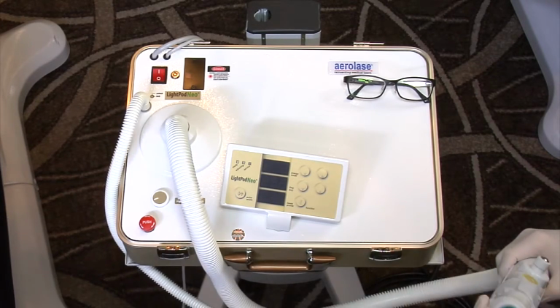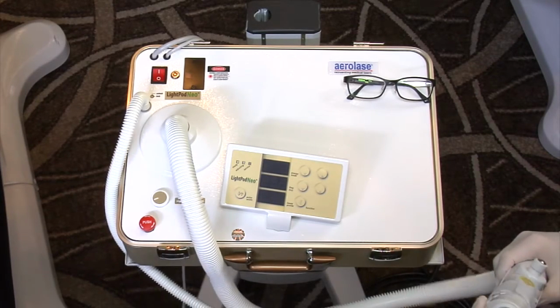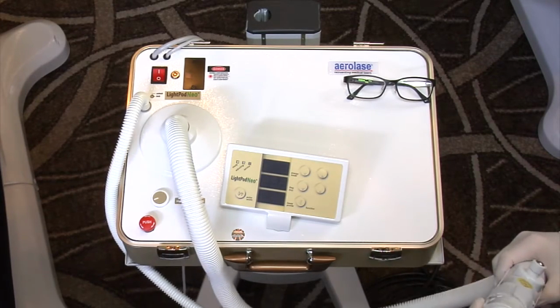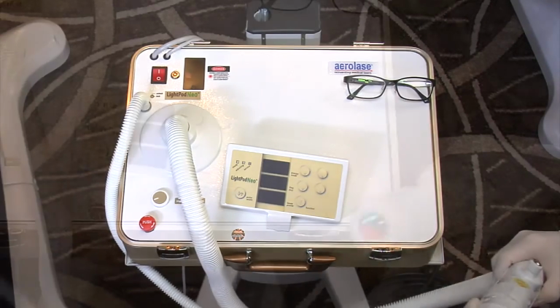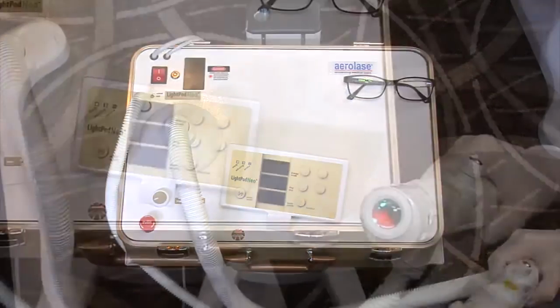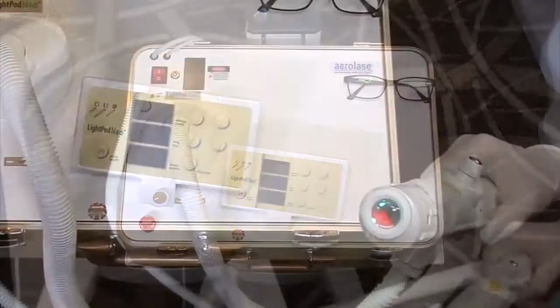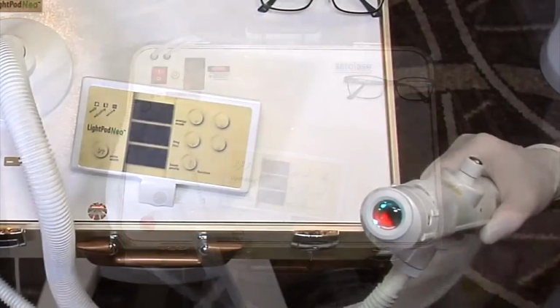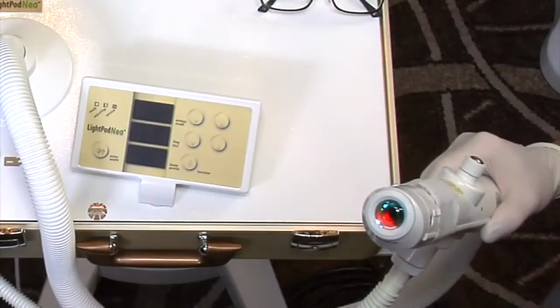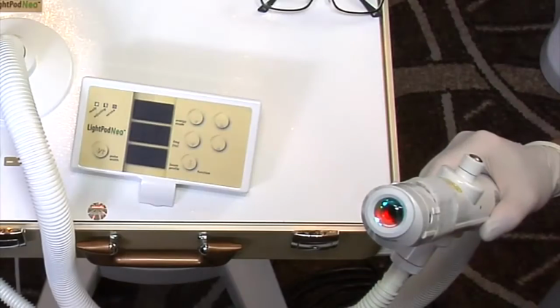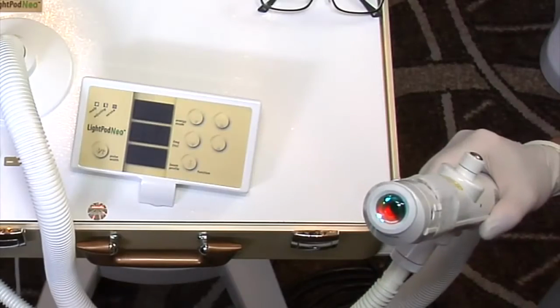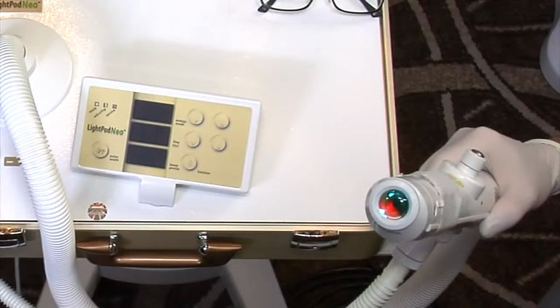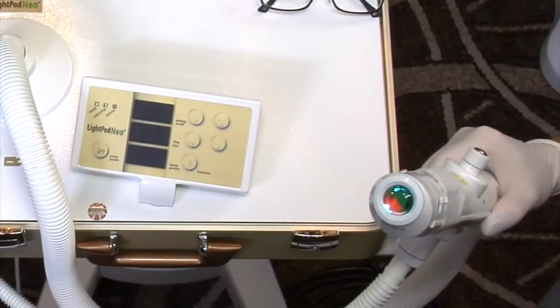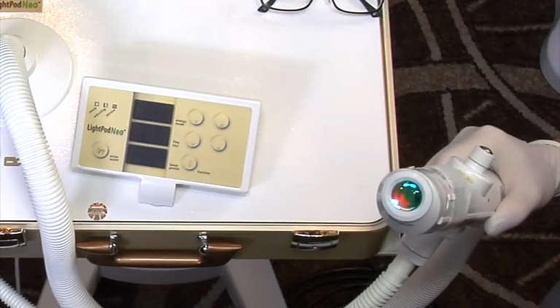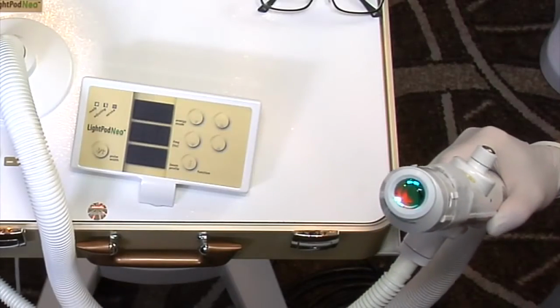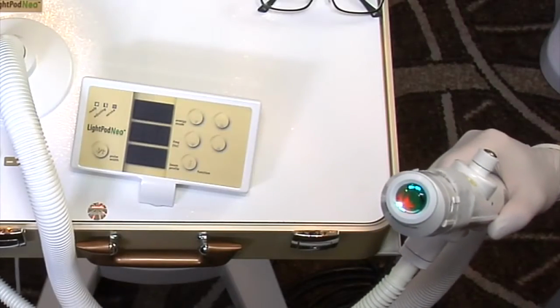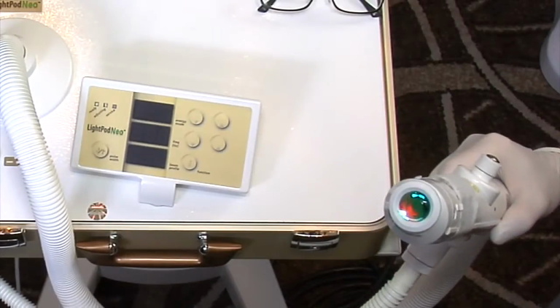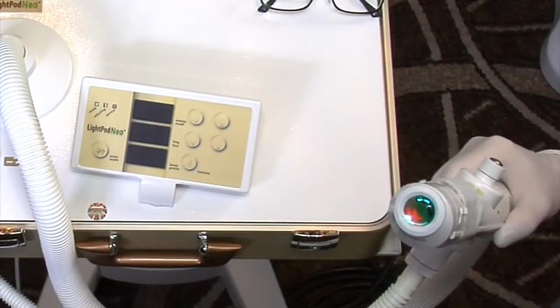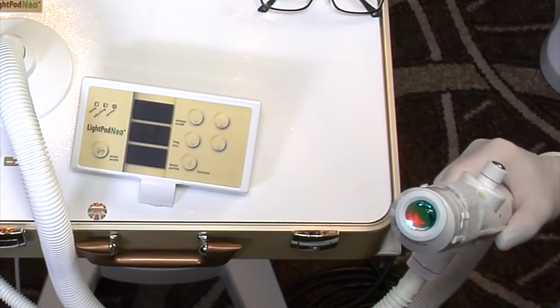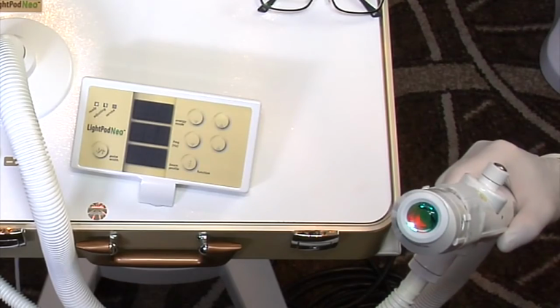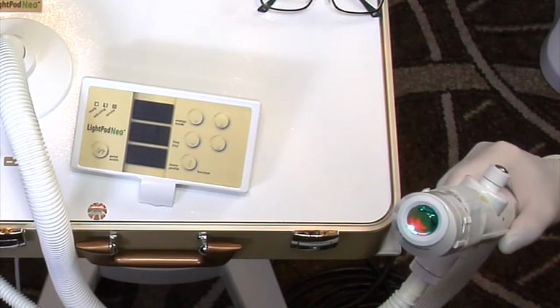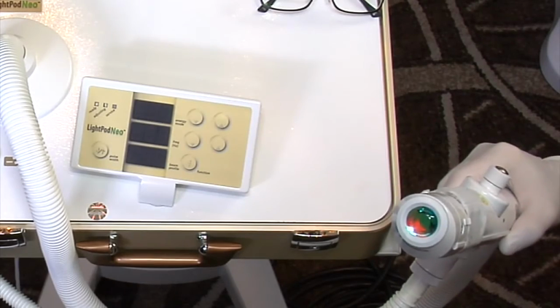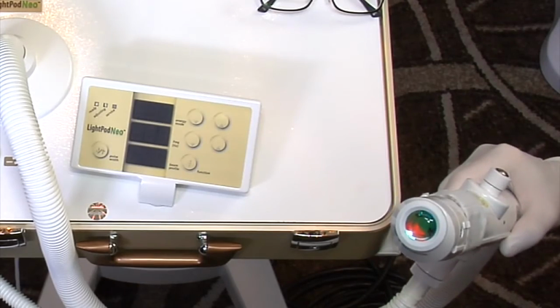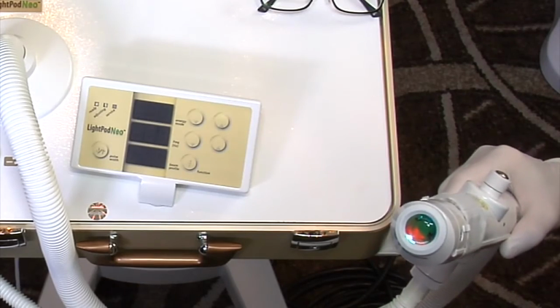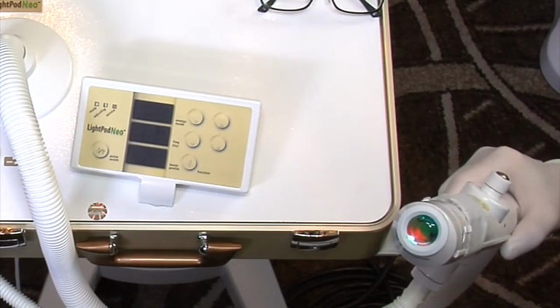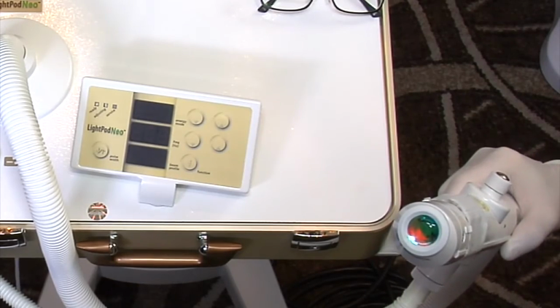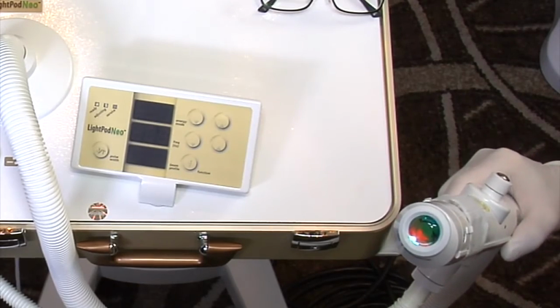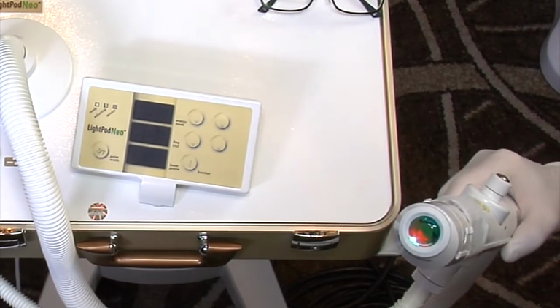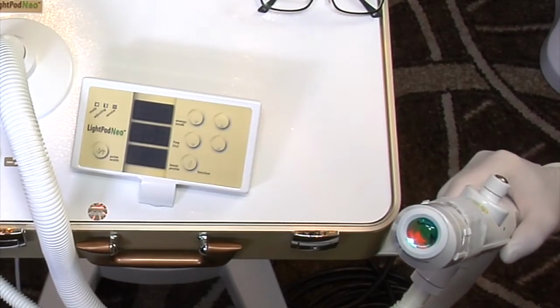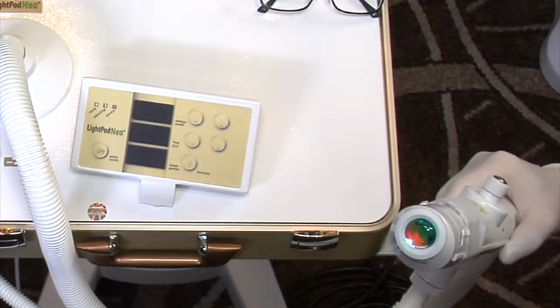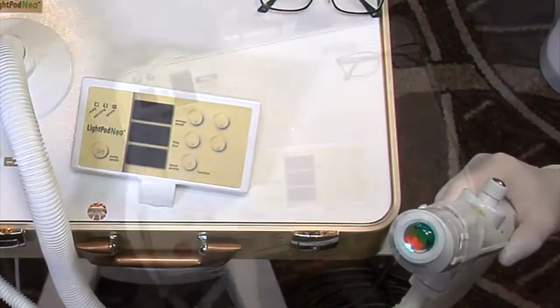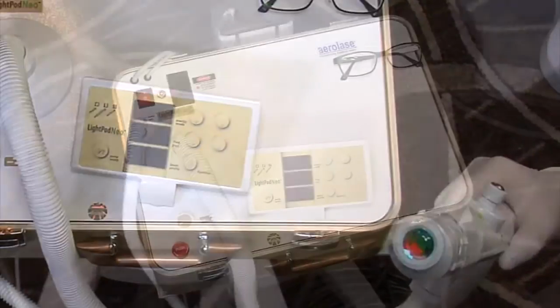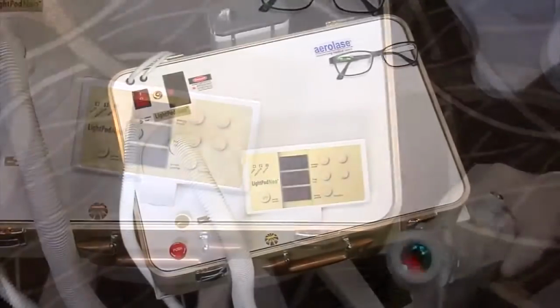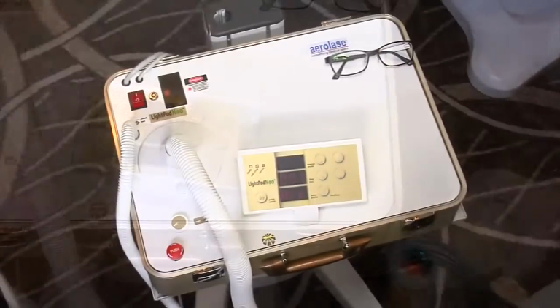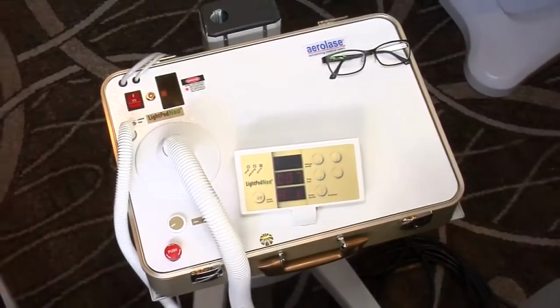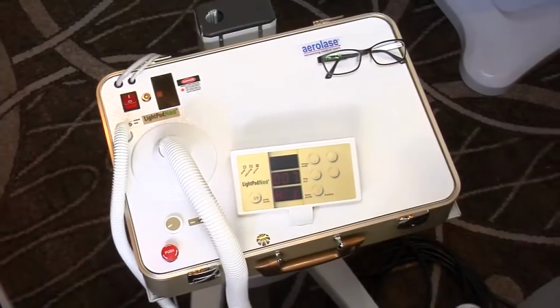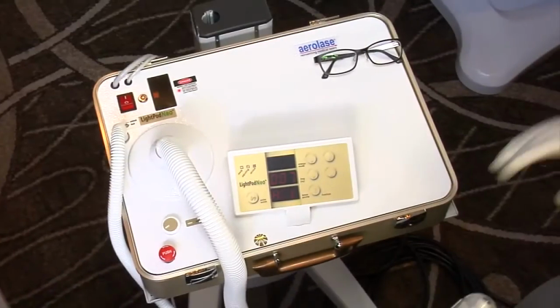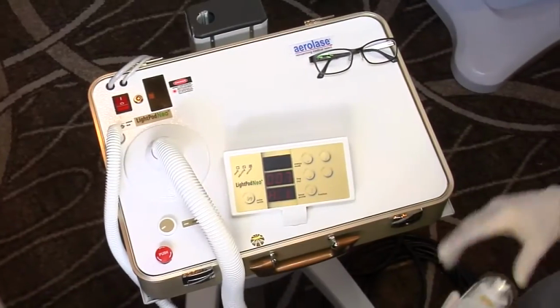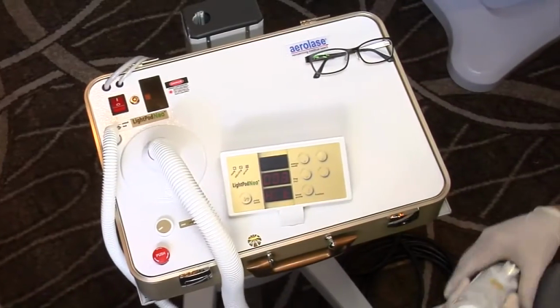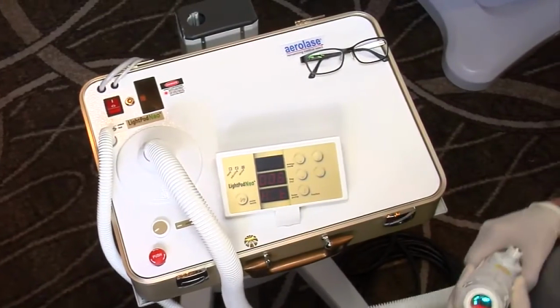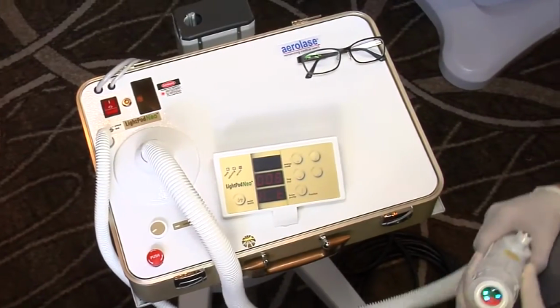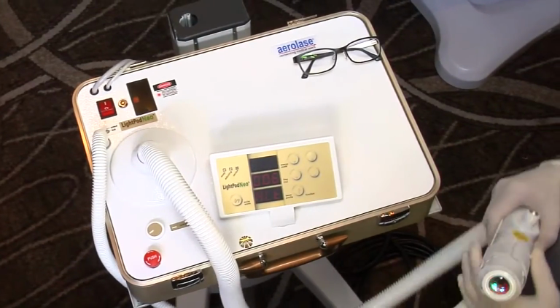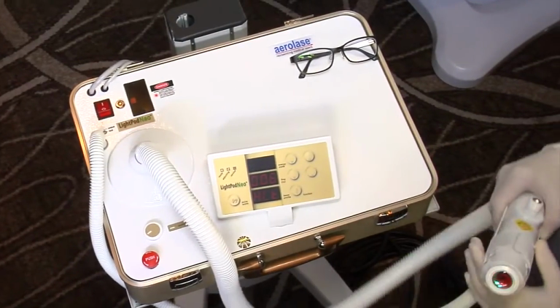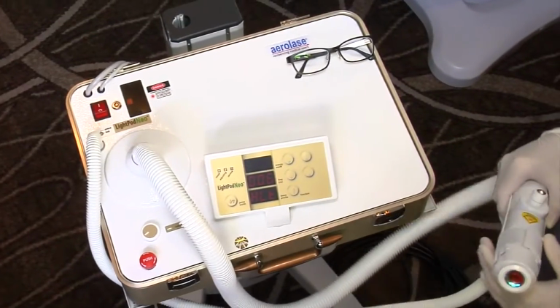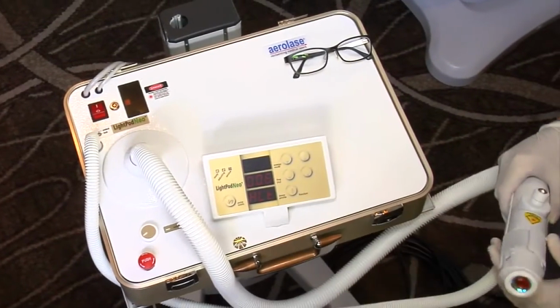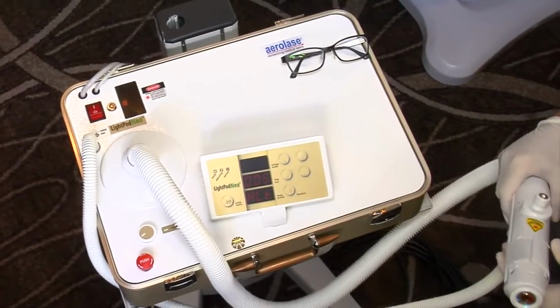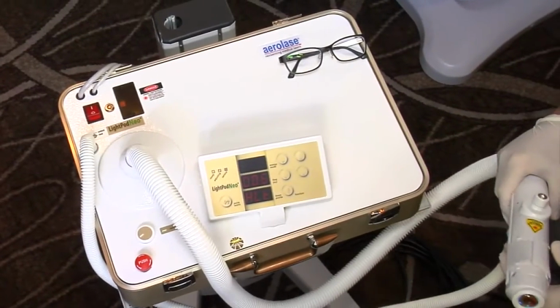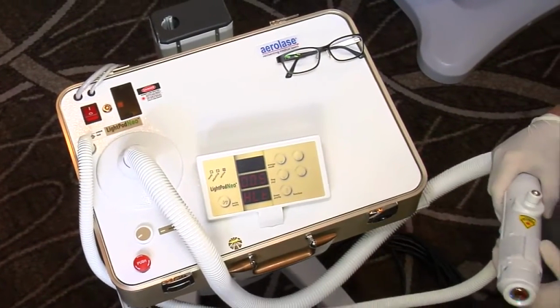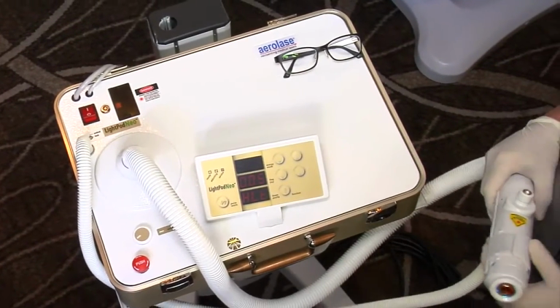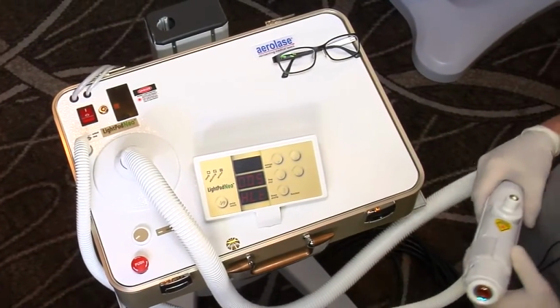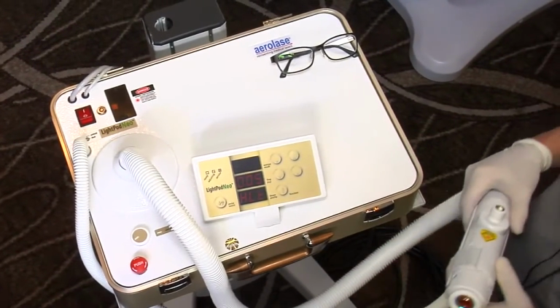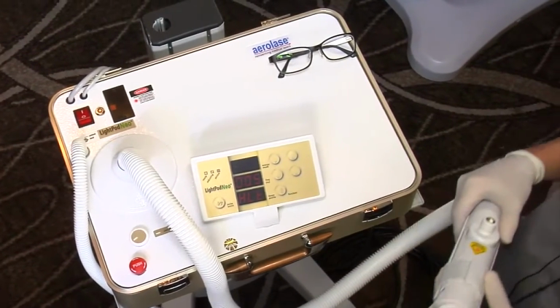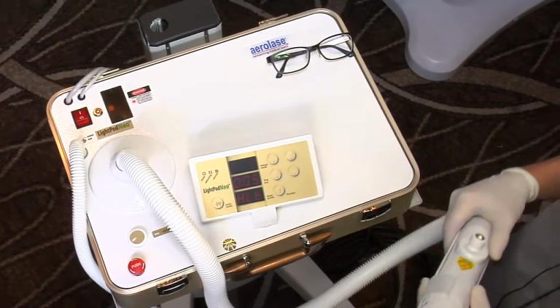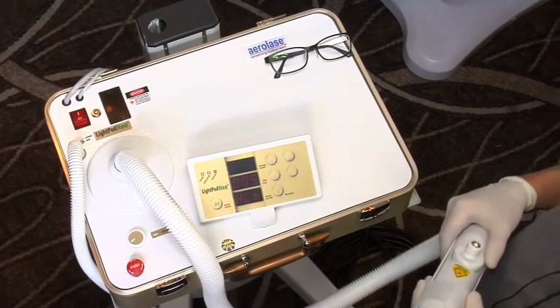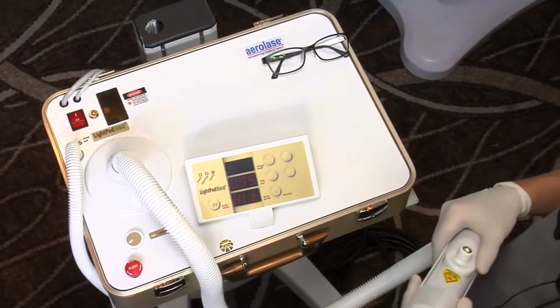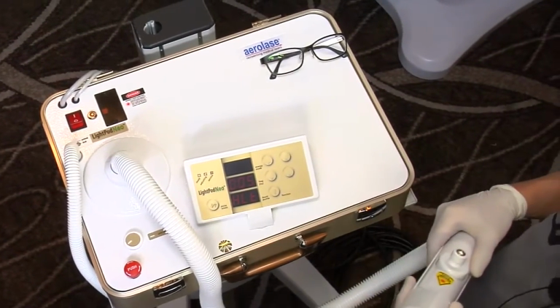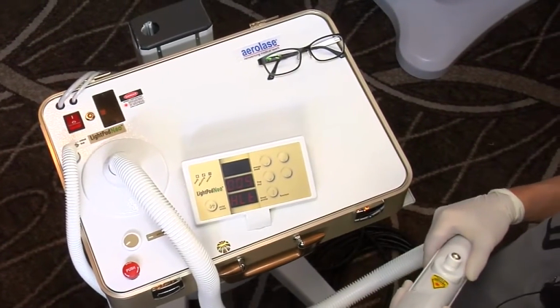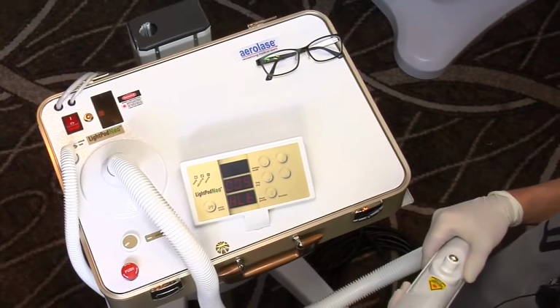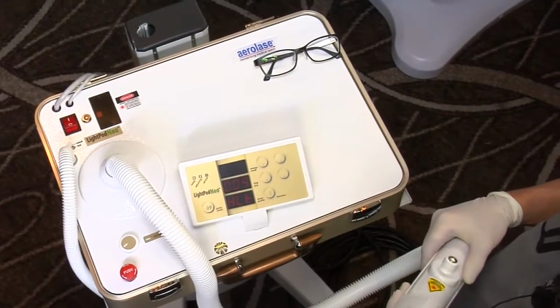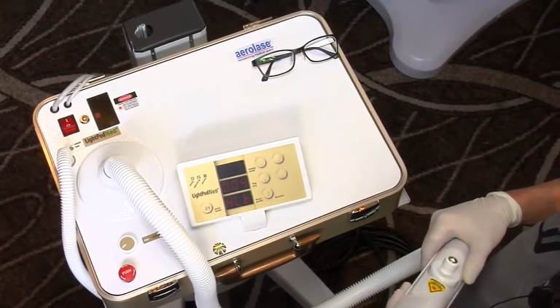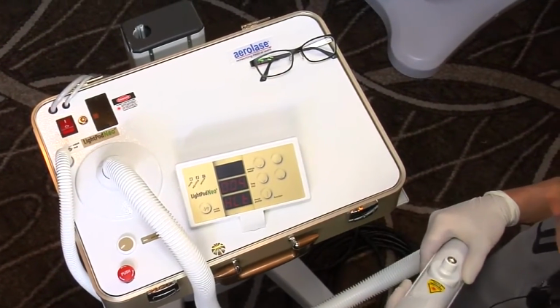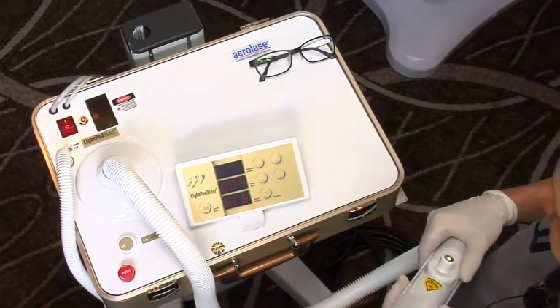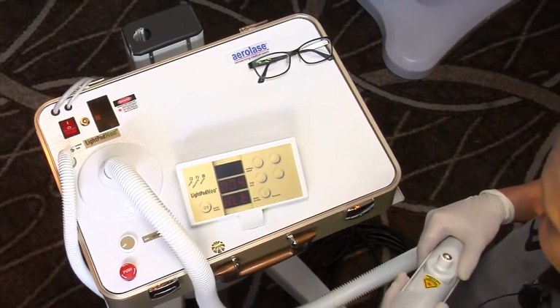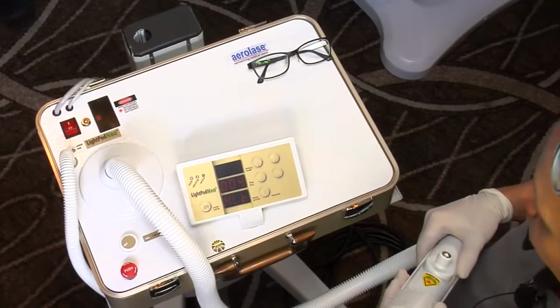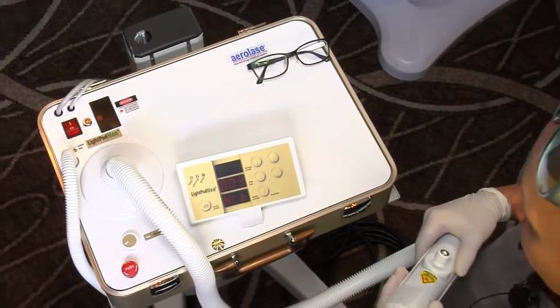This is a 6mm spot size — a pretty good spot size that I'm going to use. There are energy modes, which are levels, and I tend to use energy mode 3 to 4.